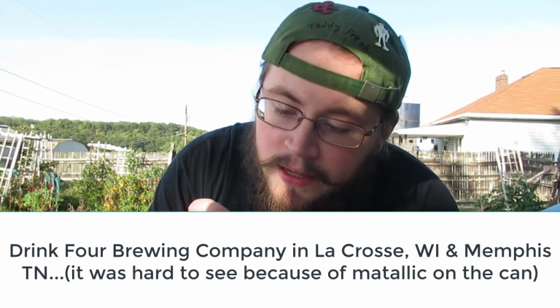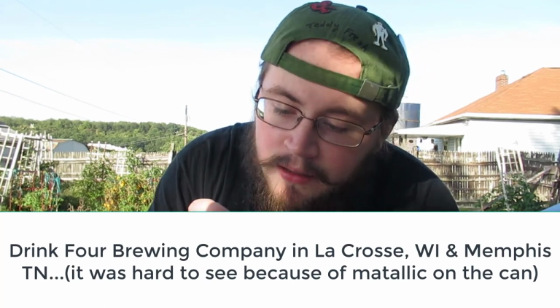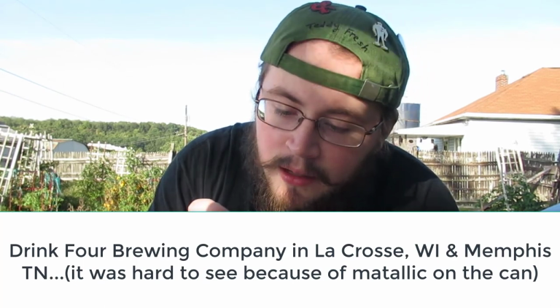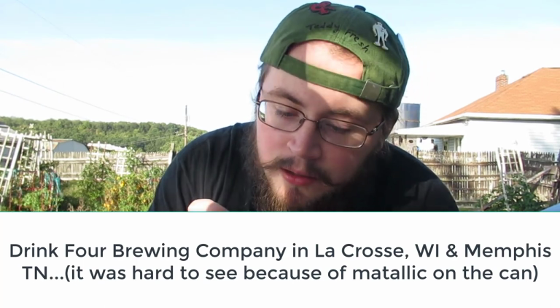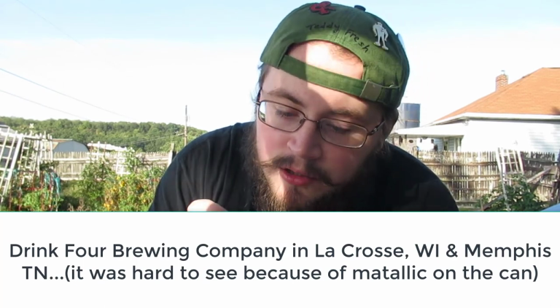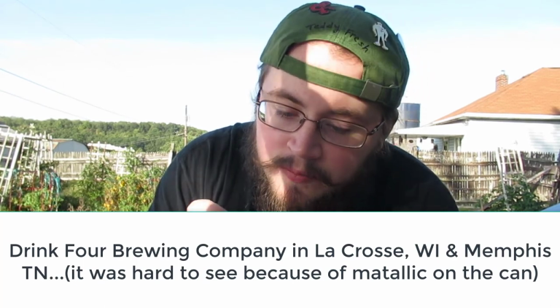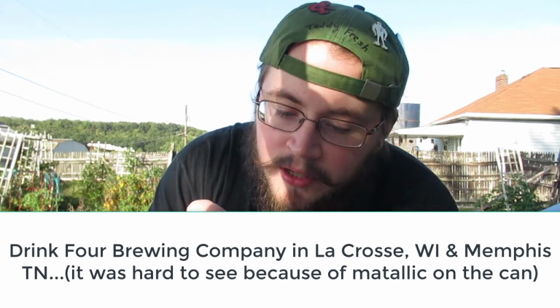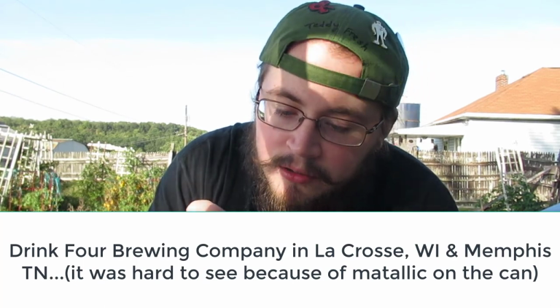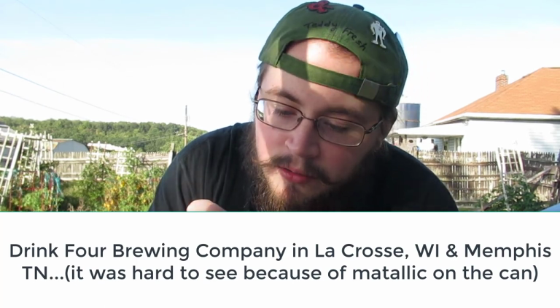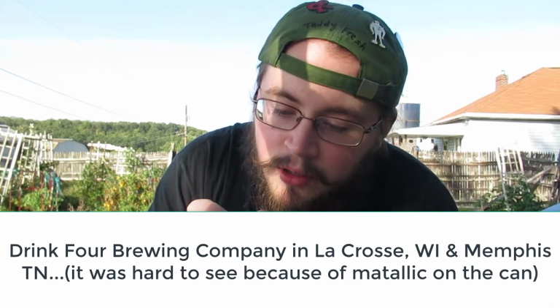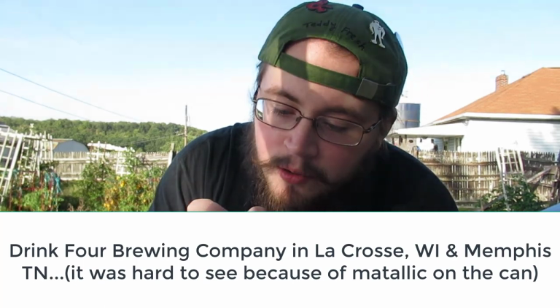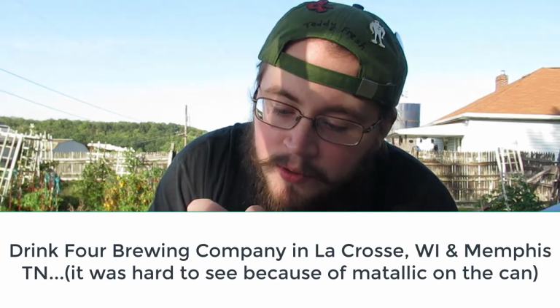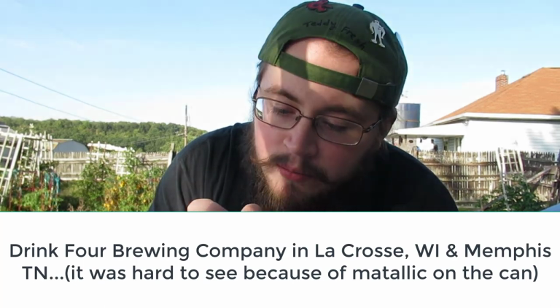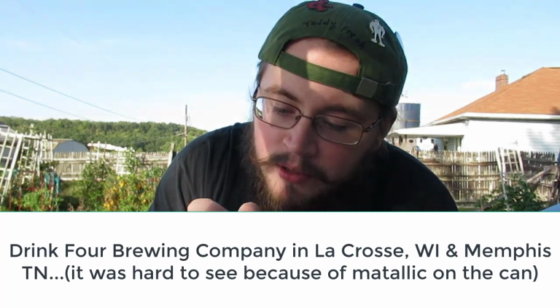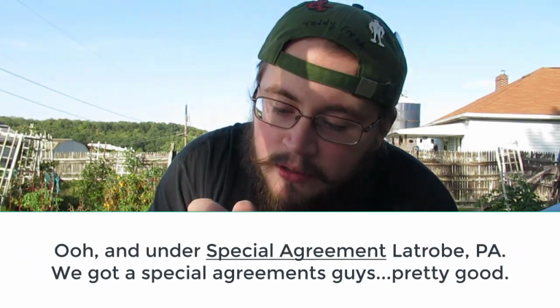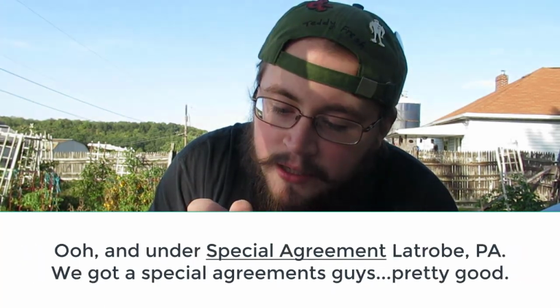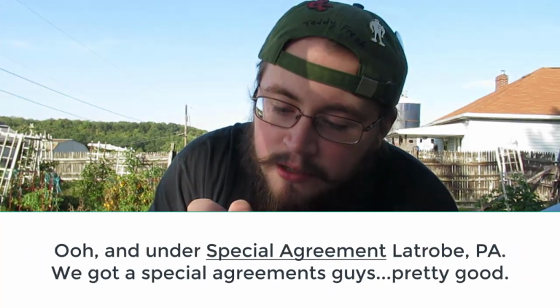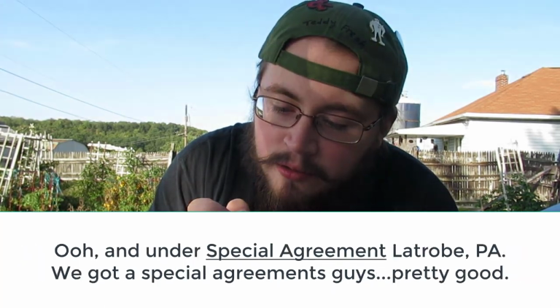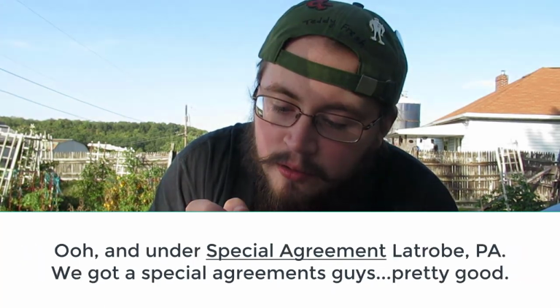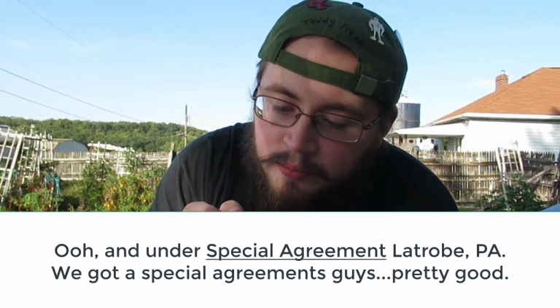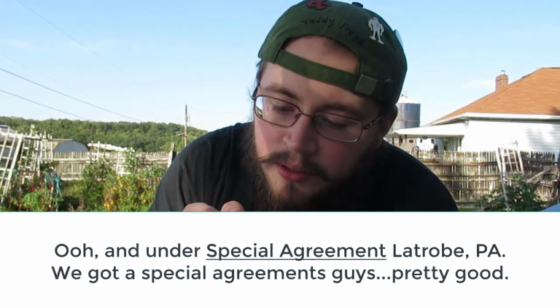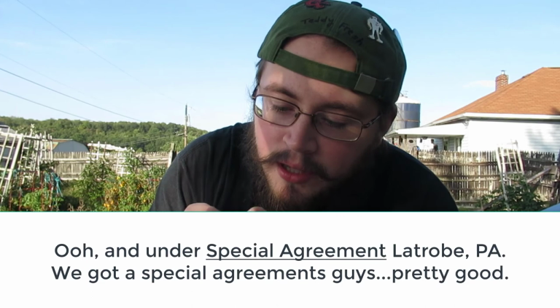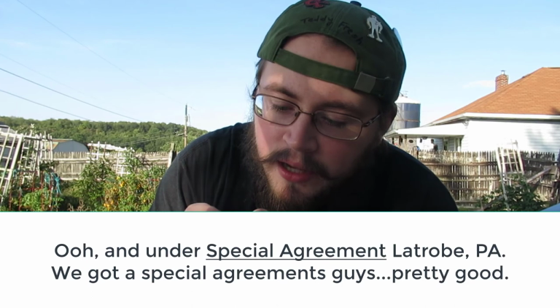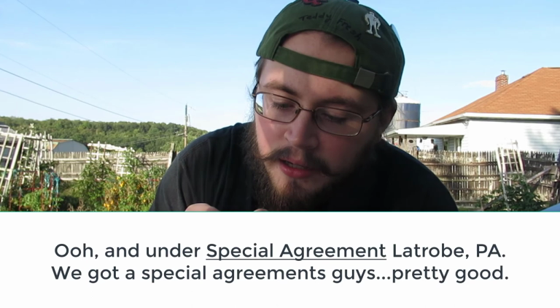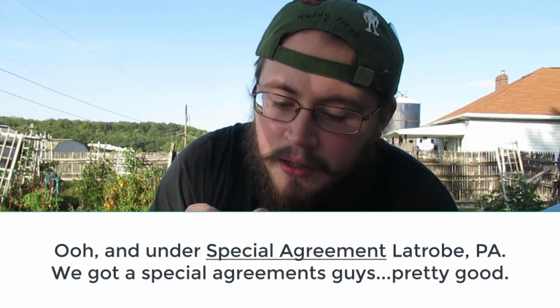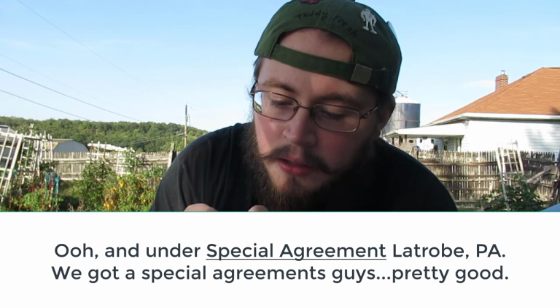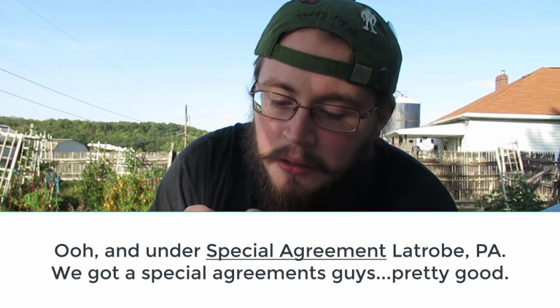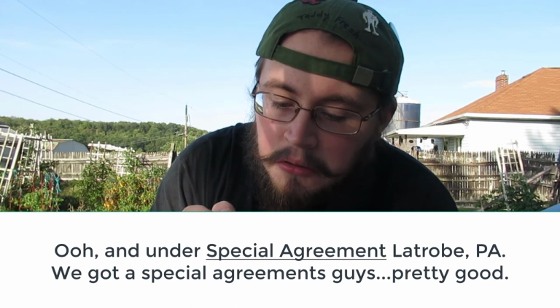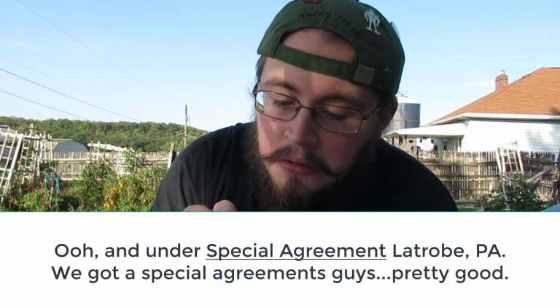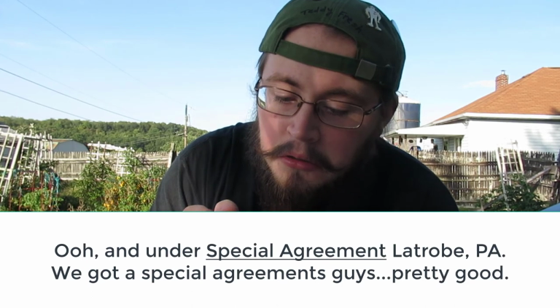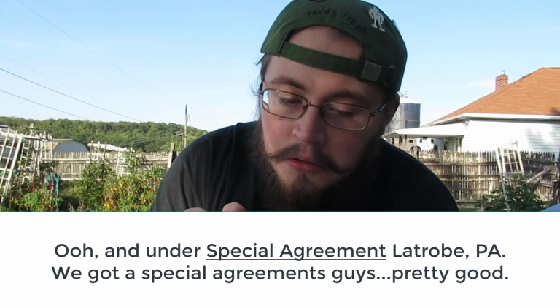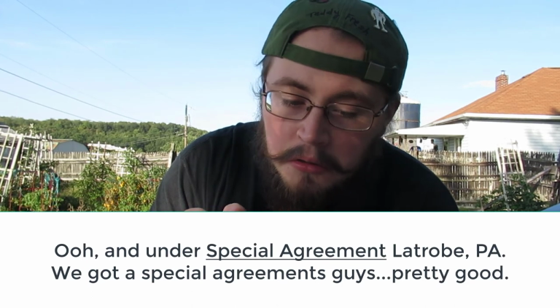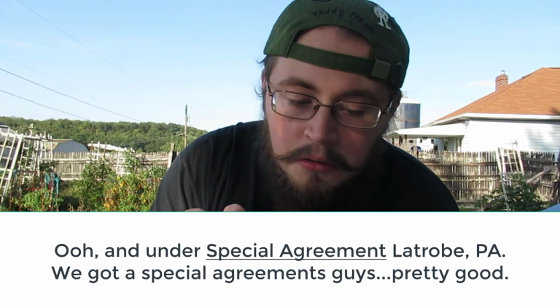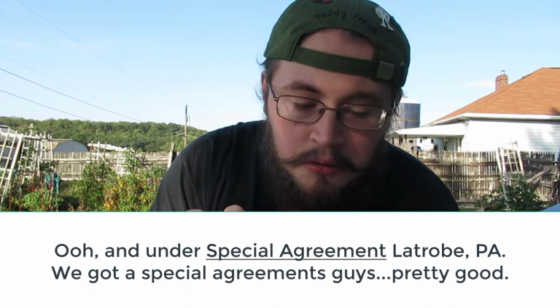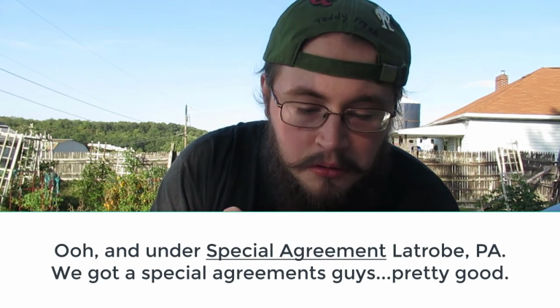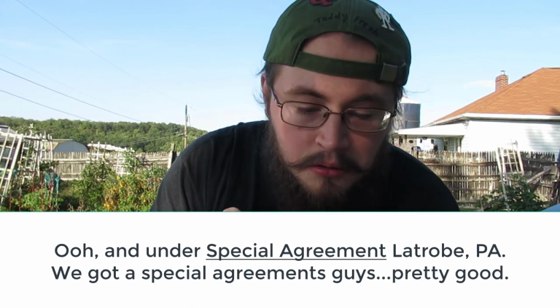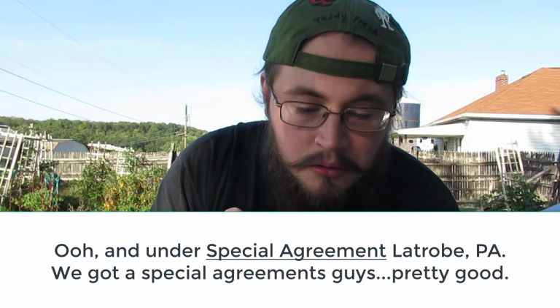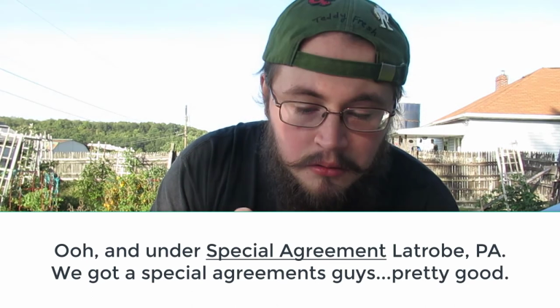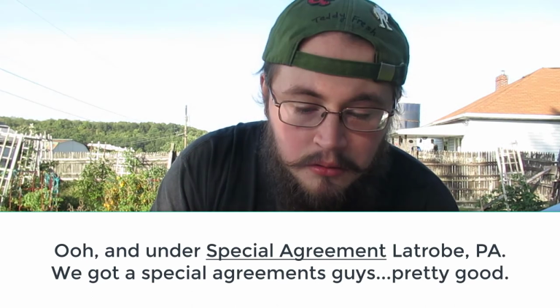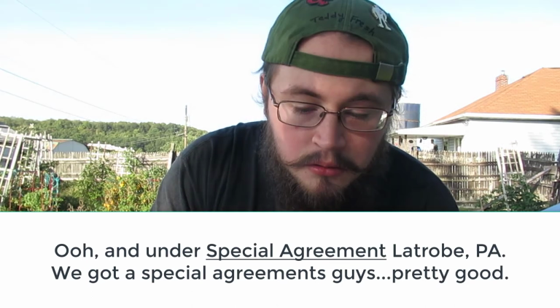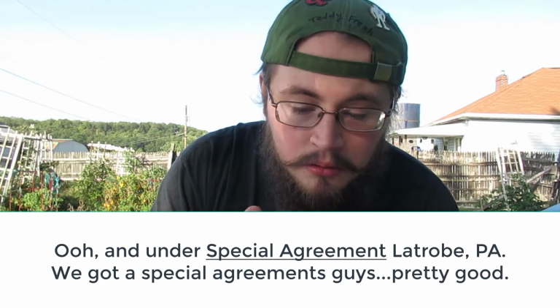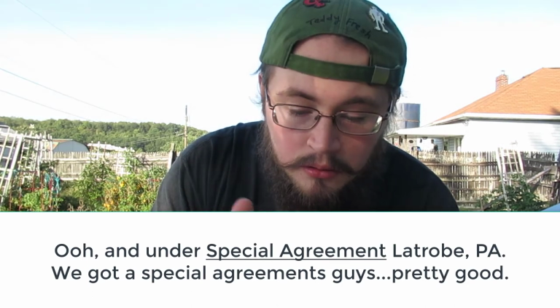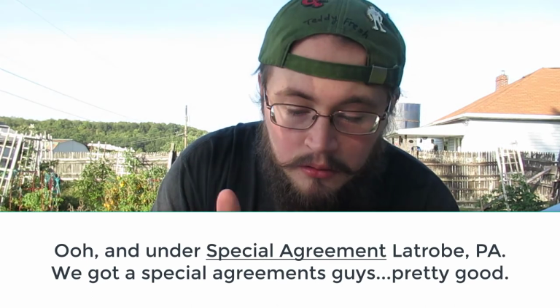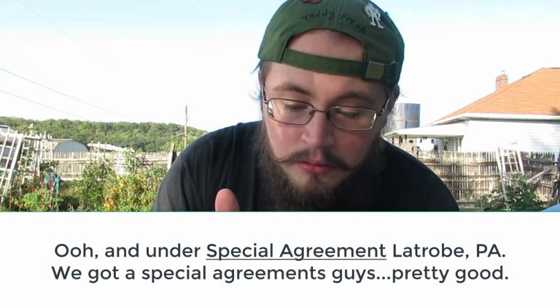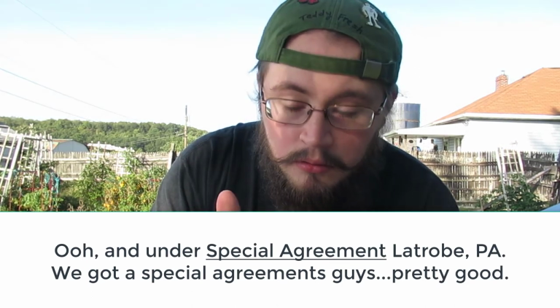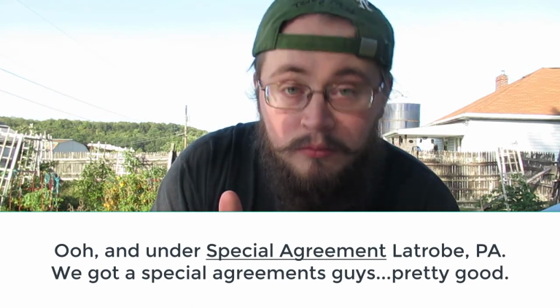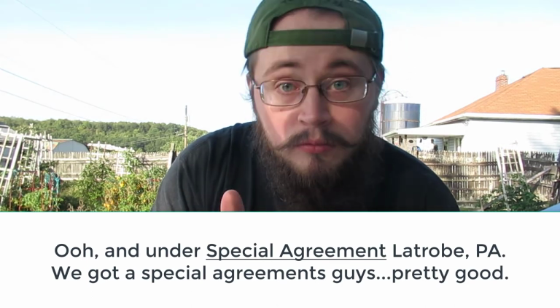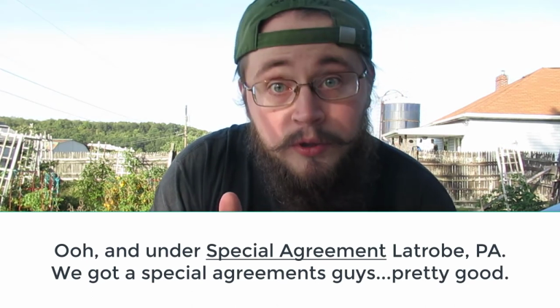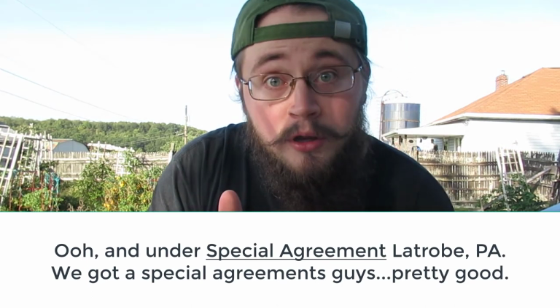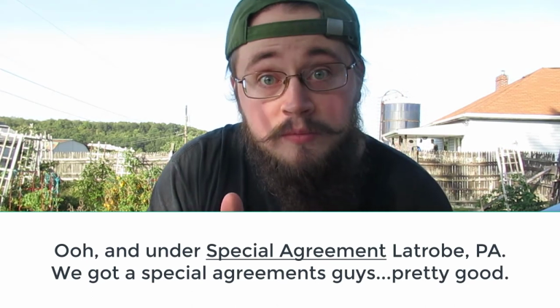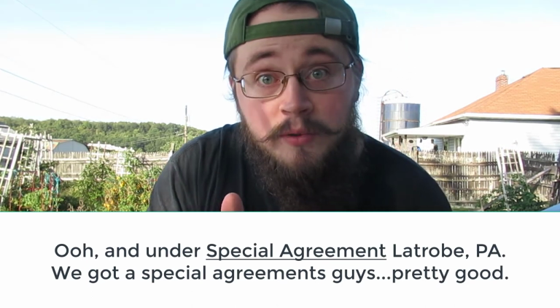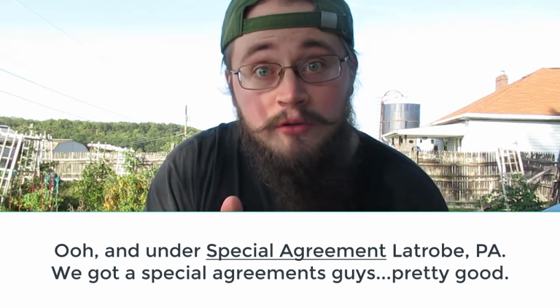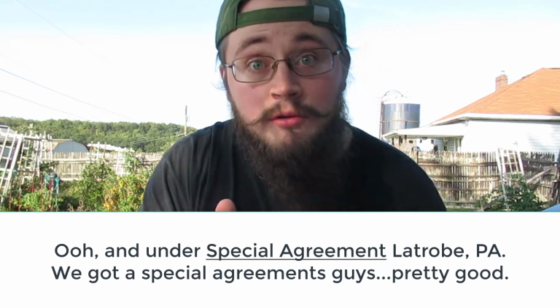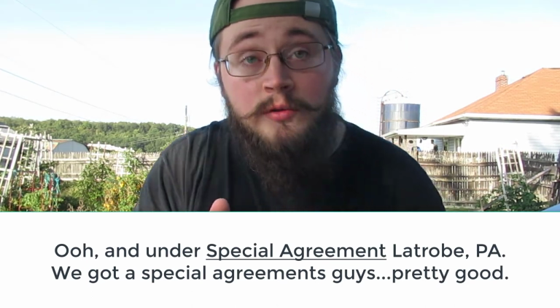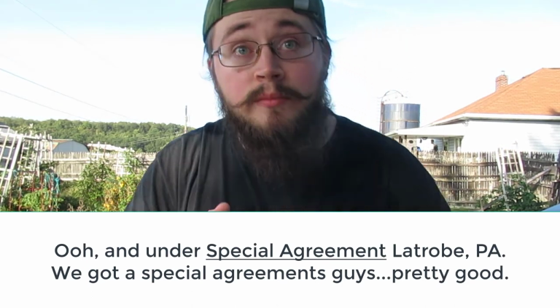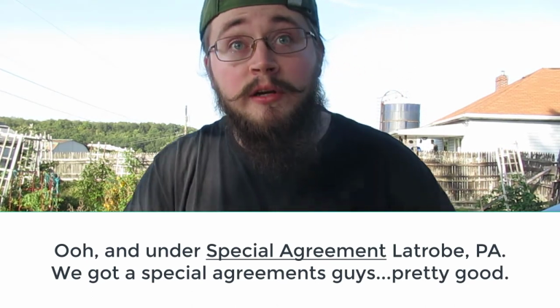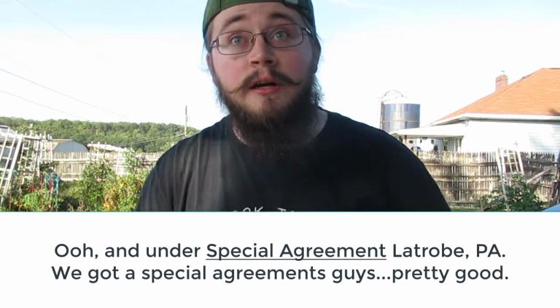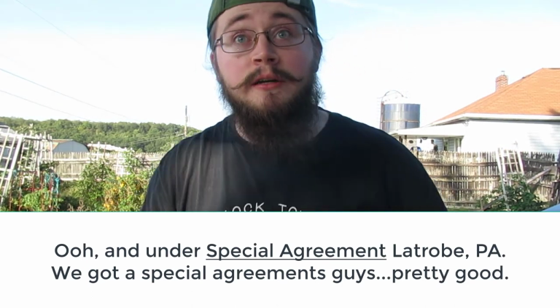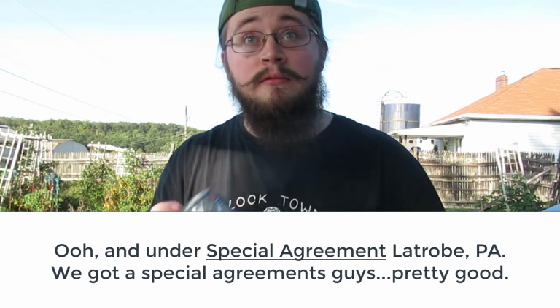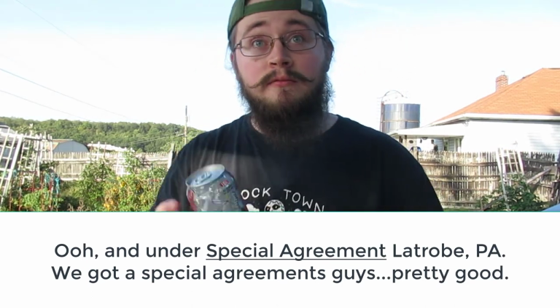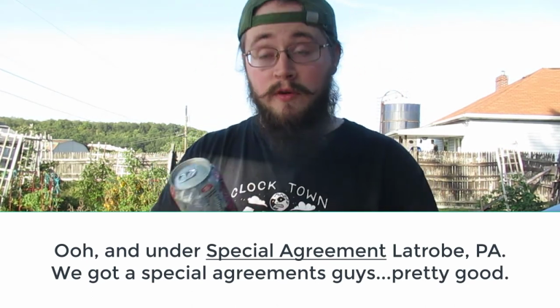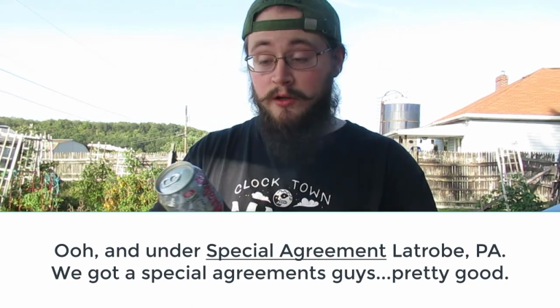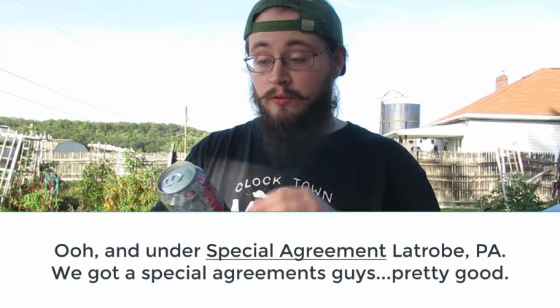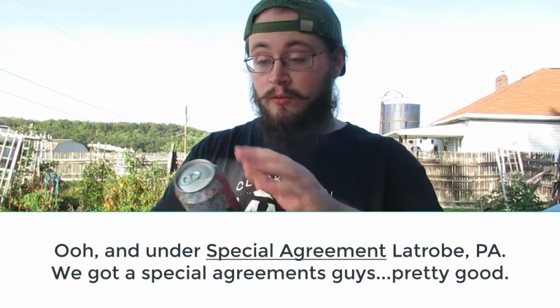And under special agreement, La Trove PA. We've got a special agreement, guys. Very cool.